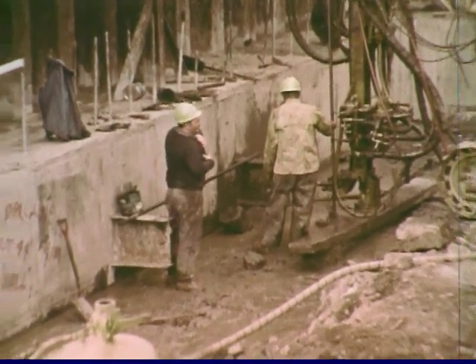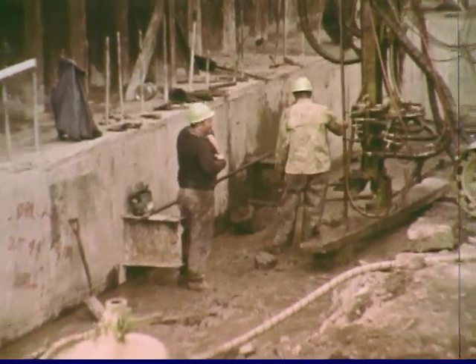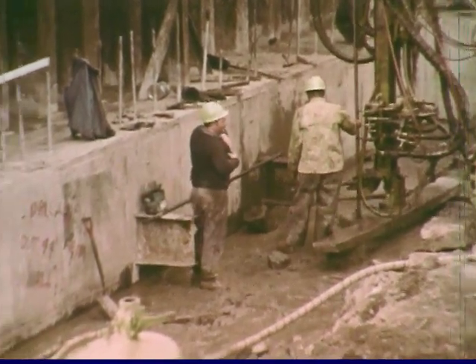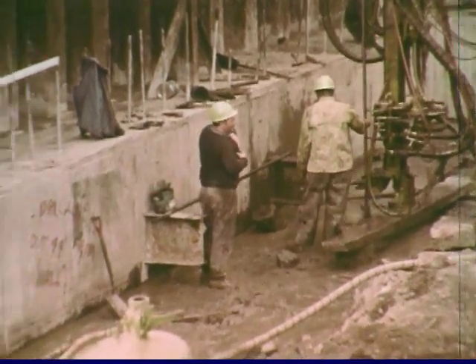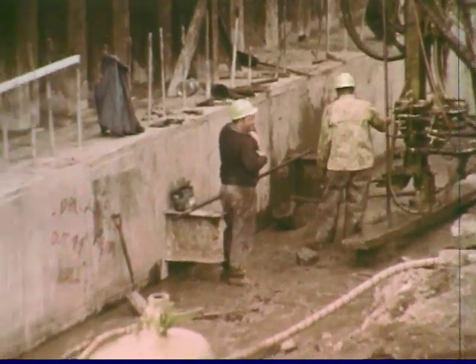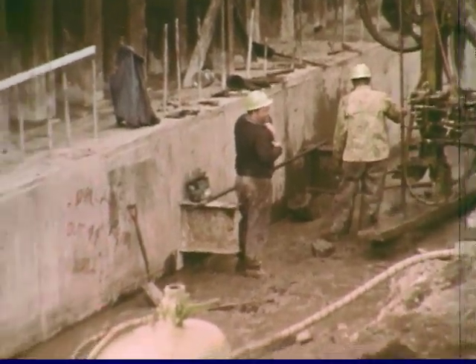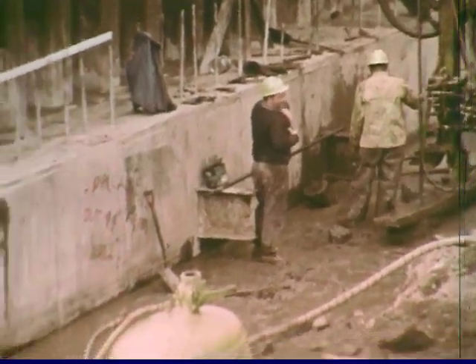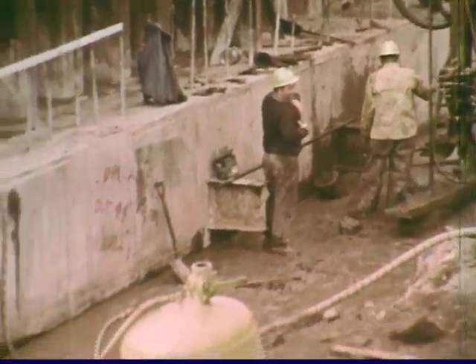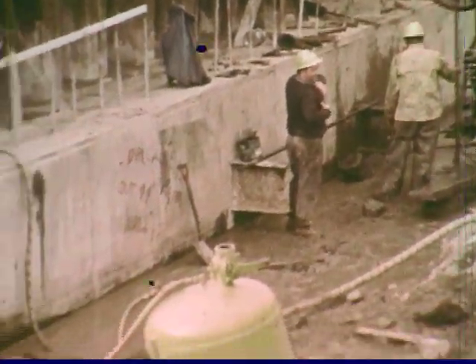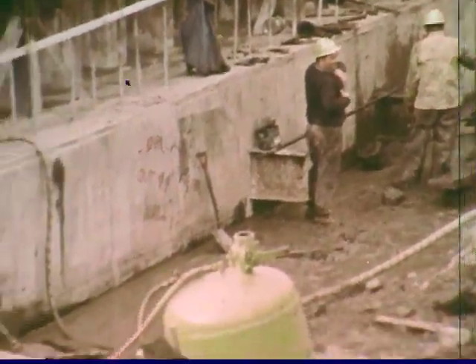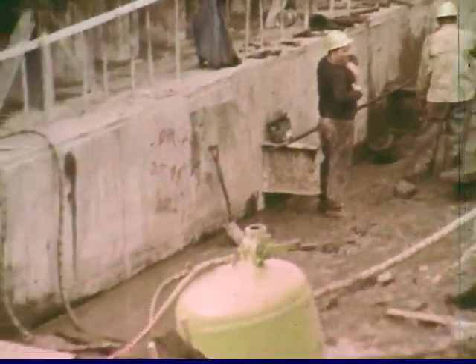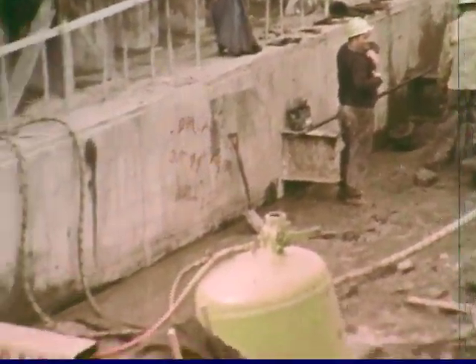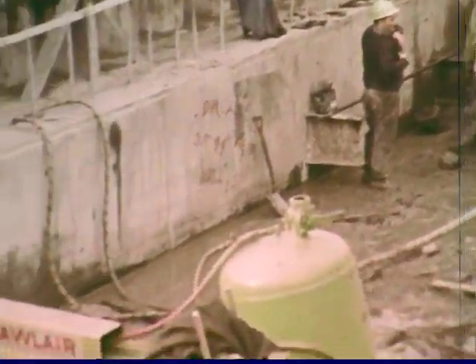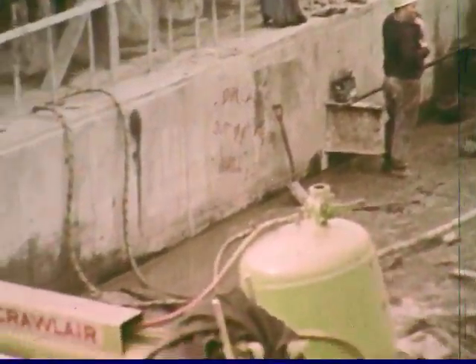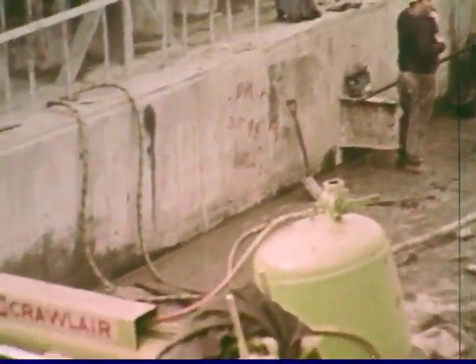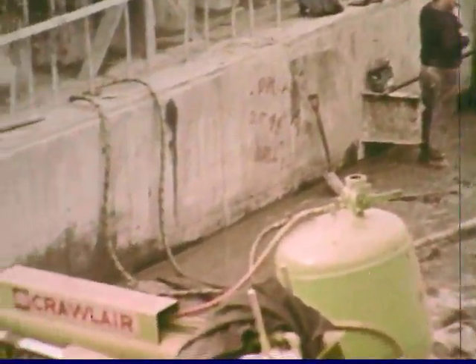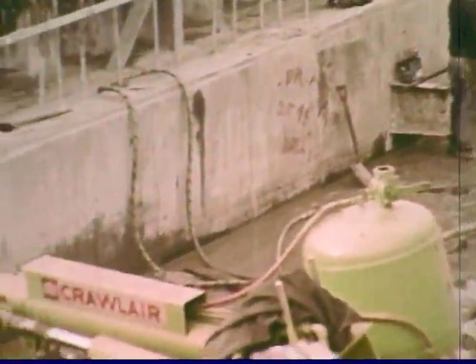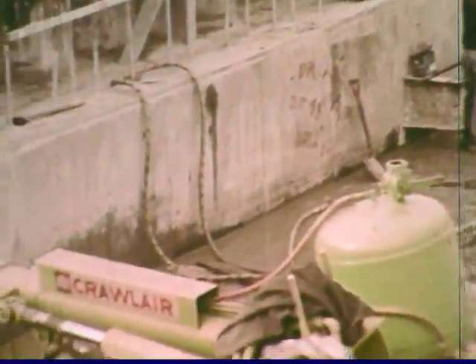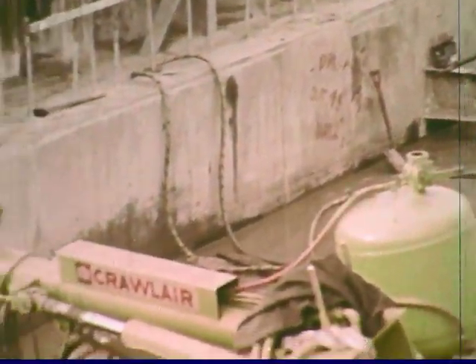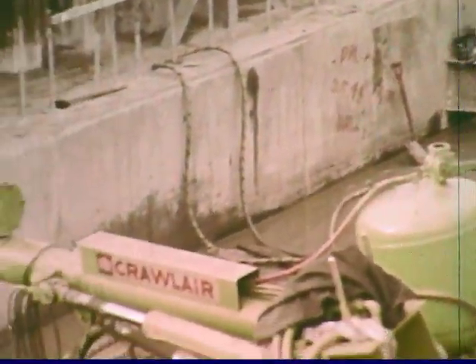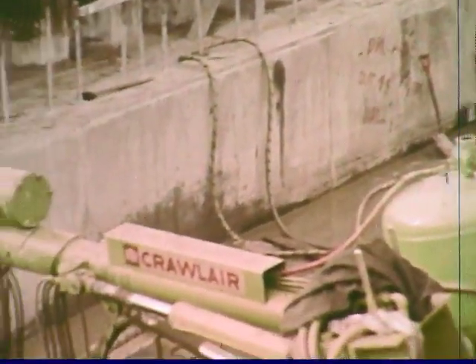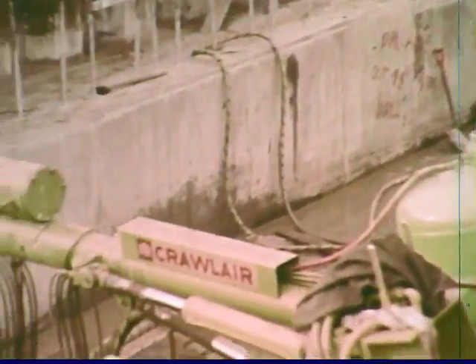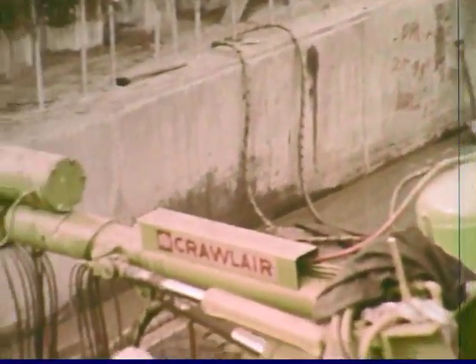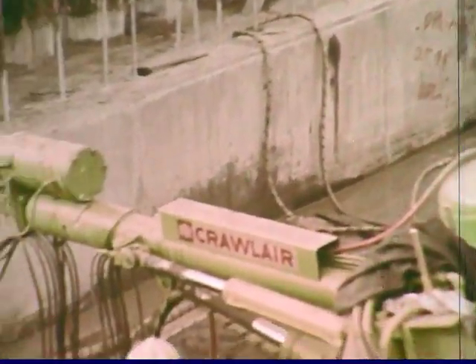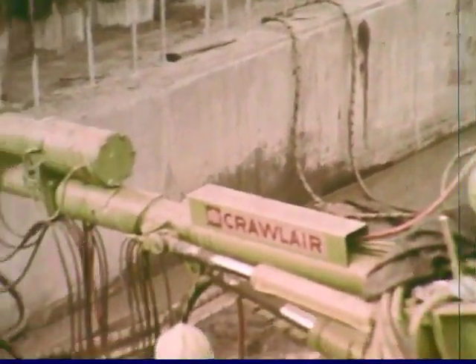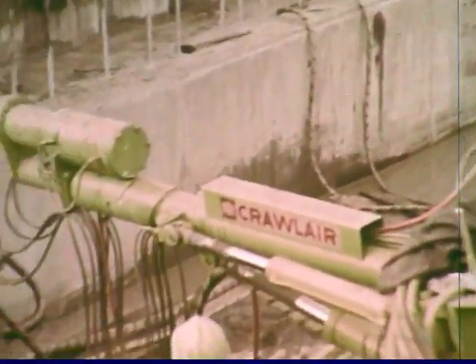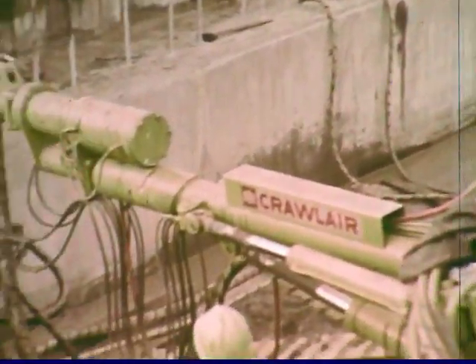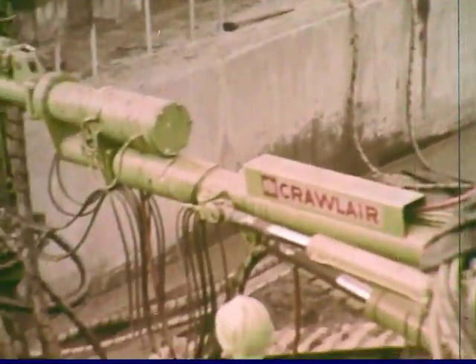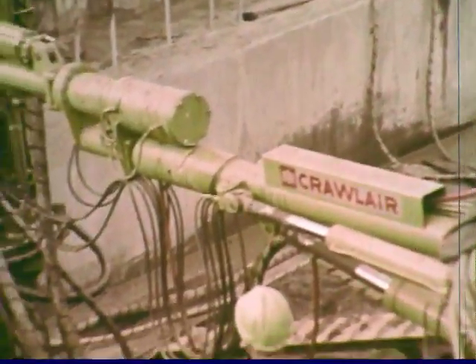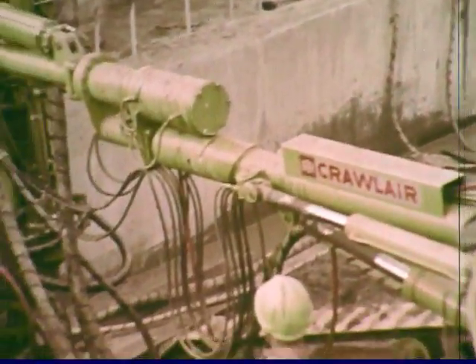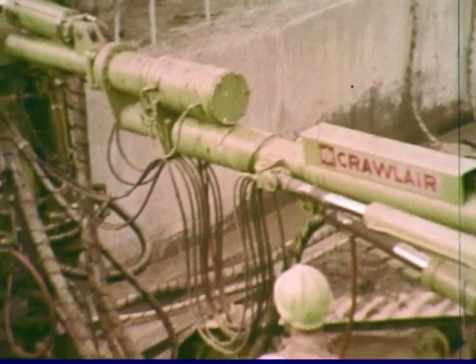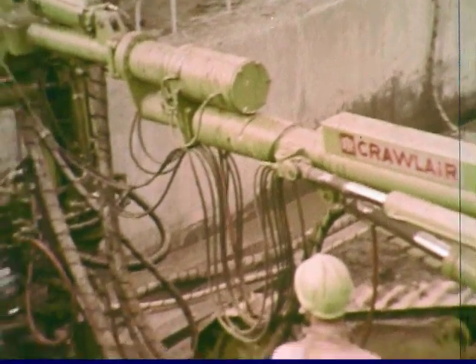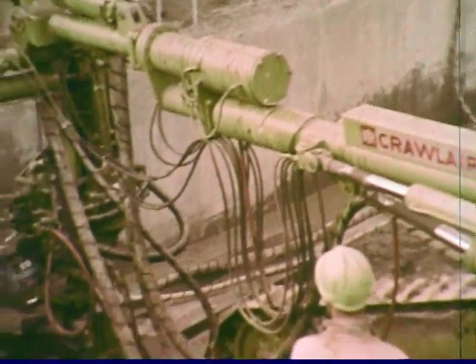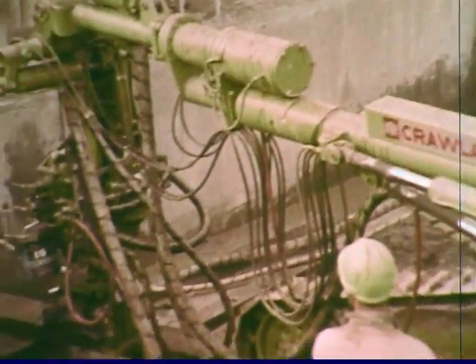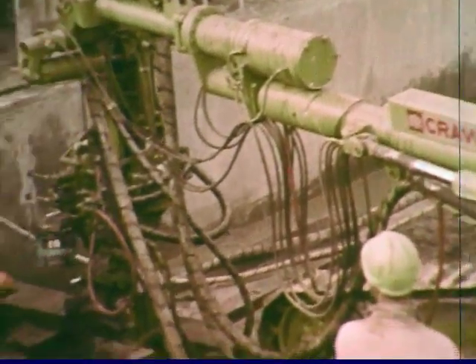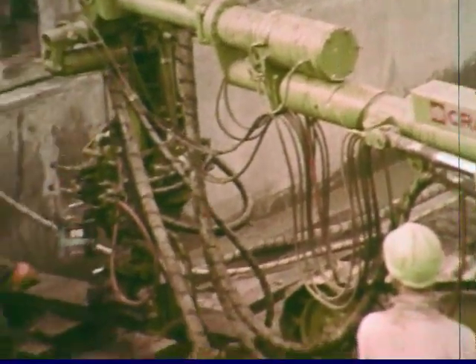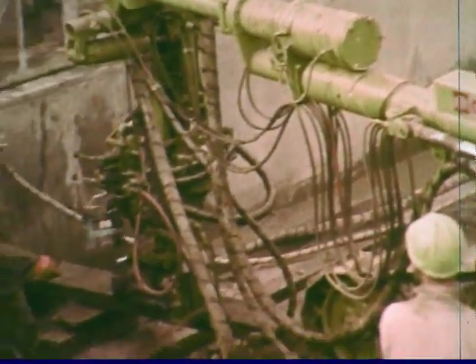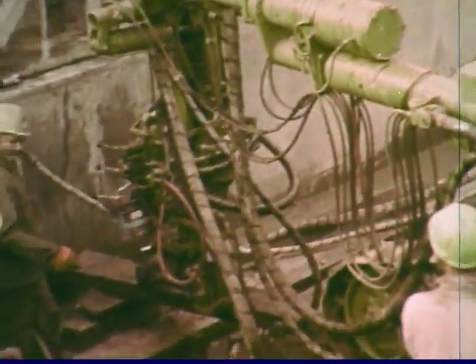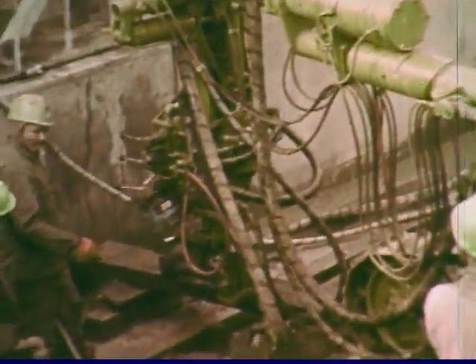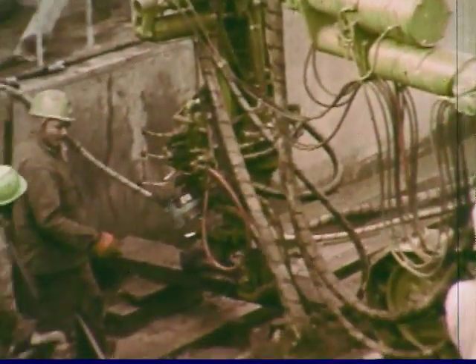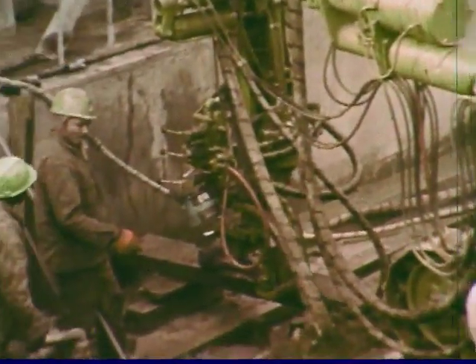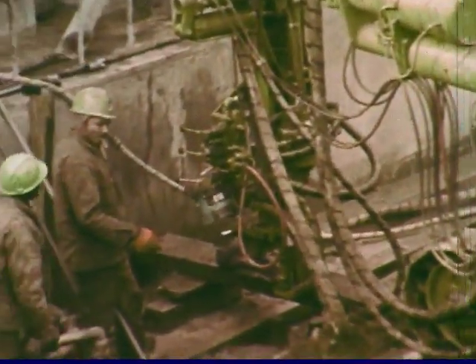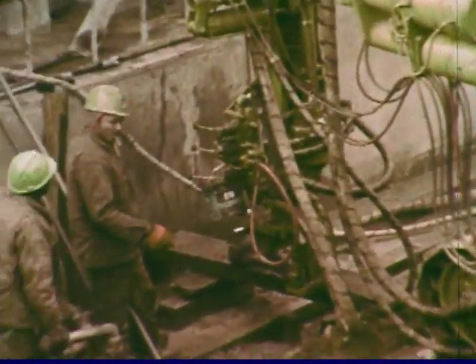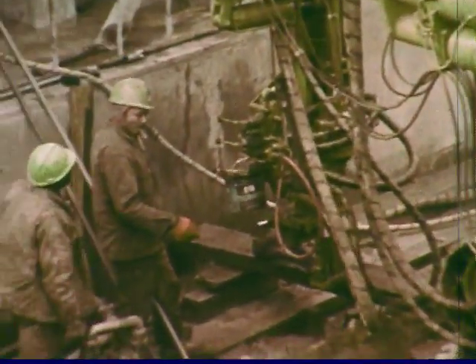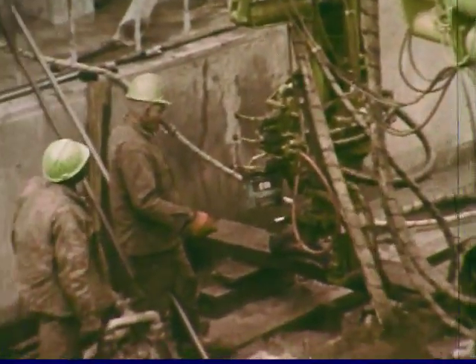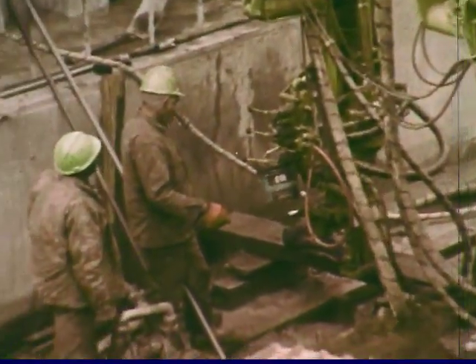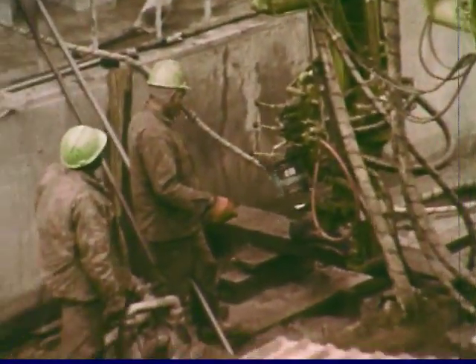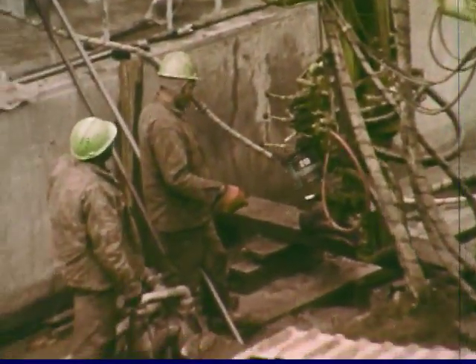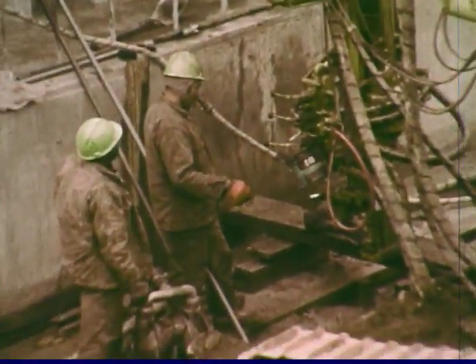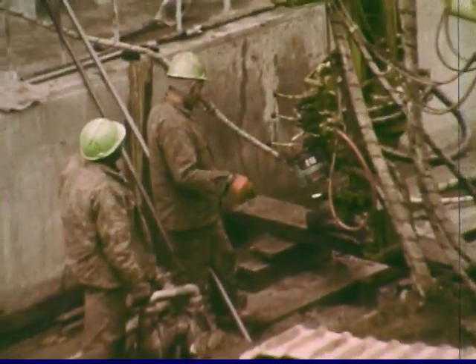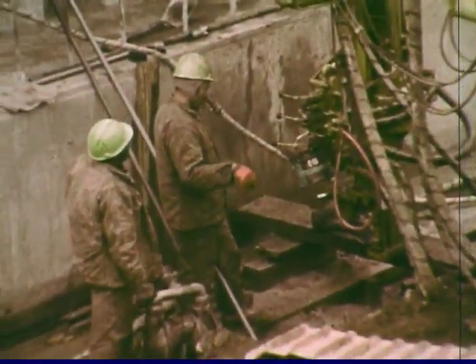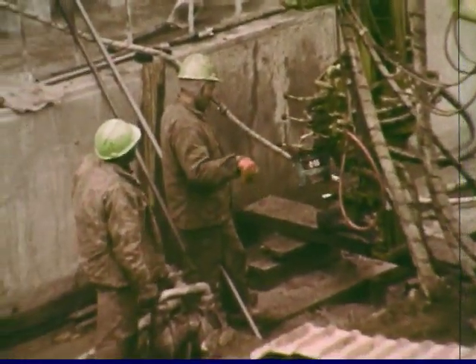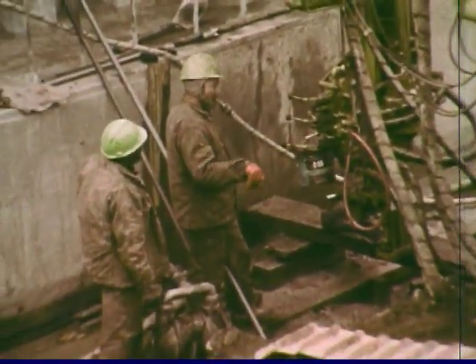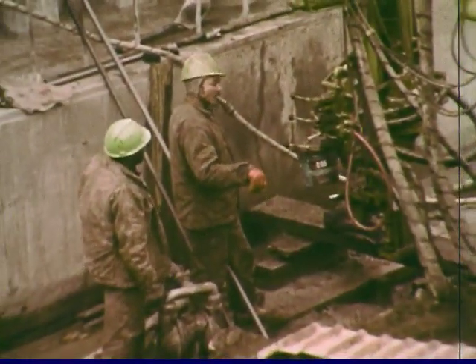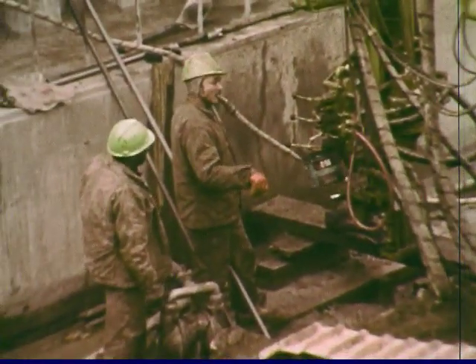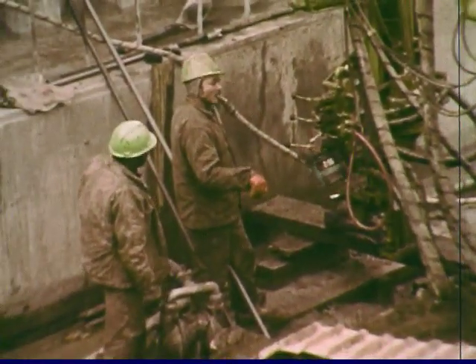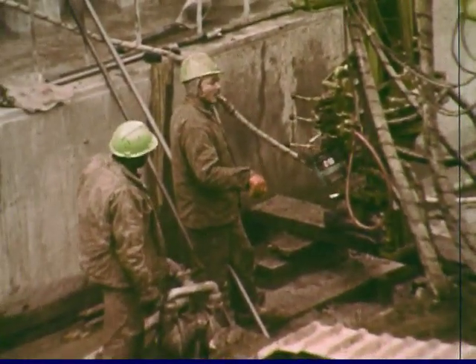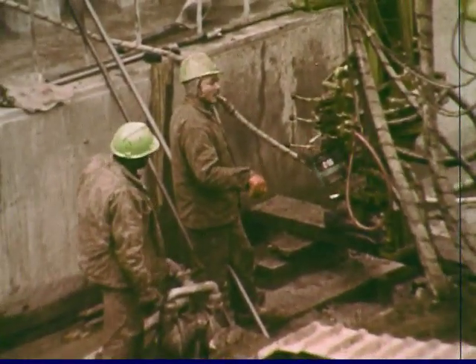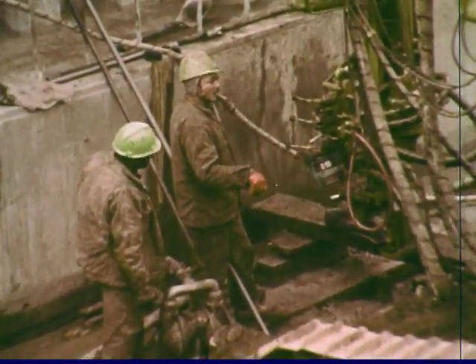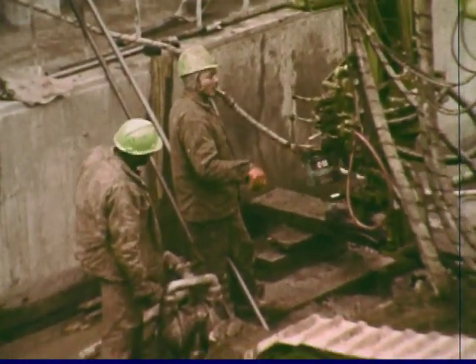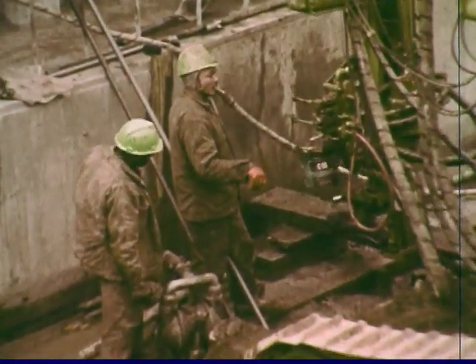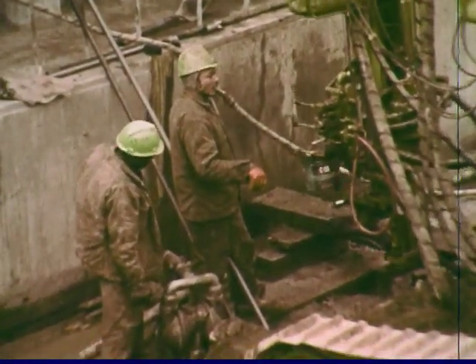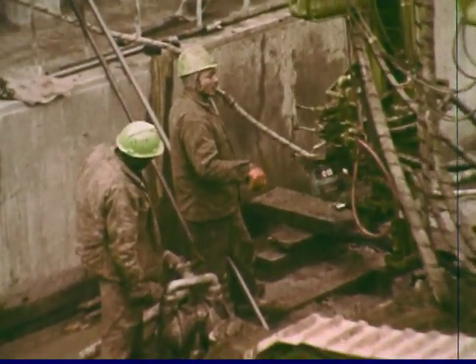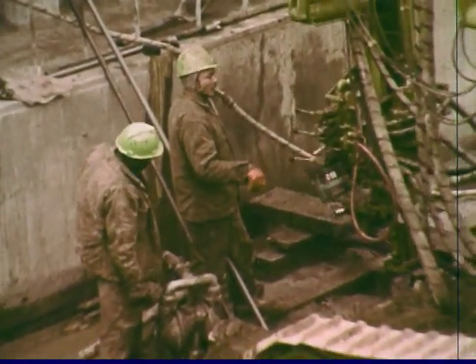When the tunnel is completed, these construction shafts will provide space for ventilation, emergency exits, and utility cables.